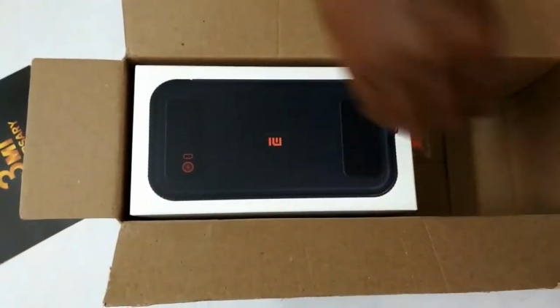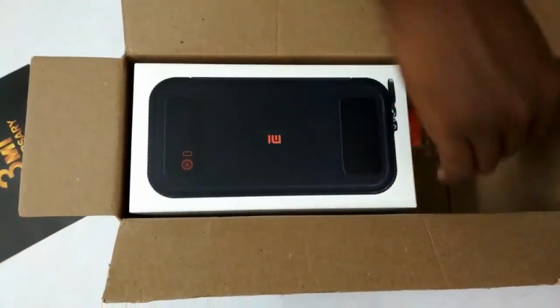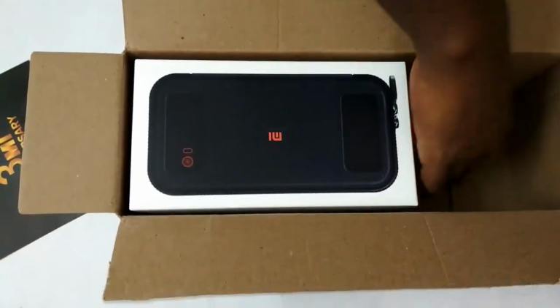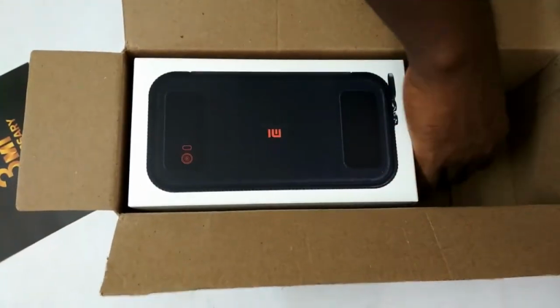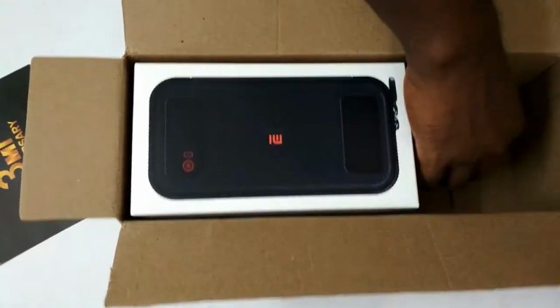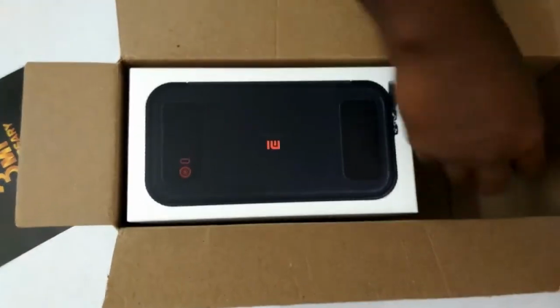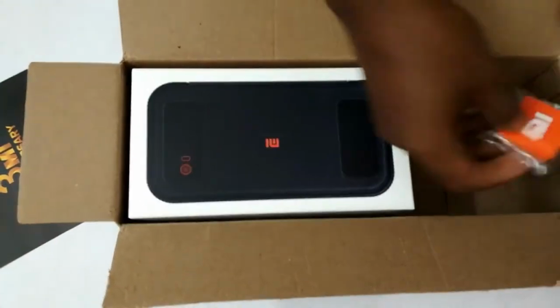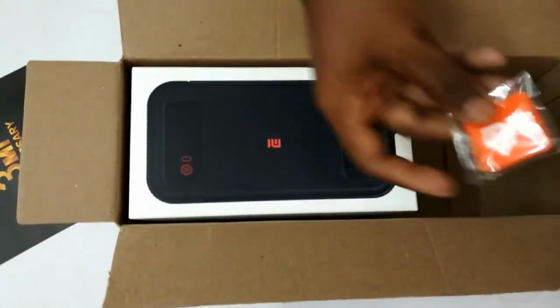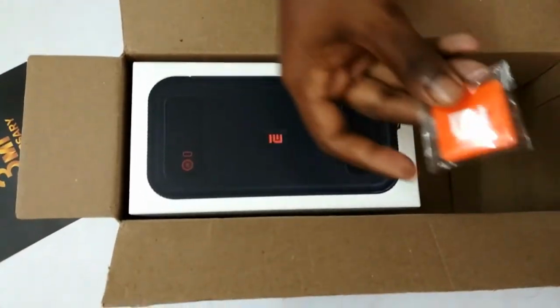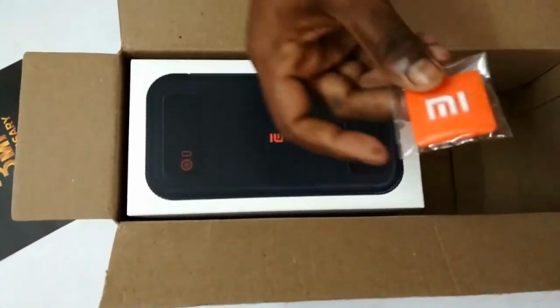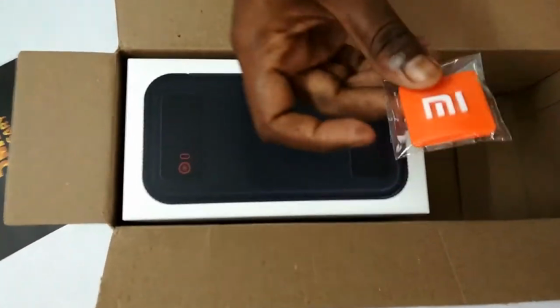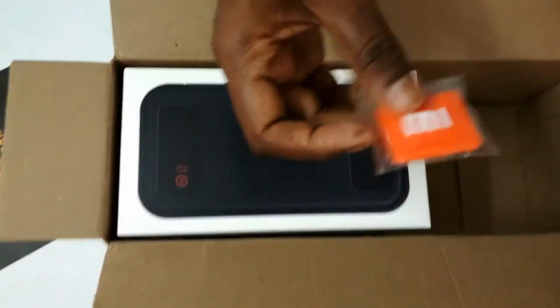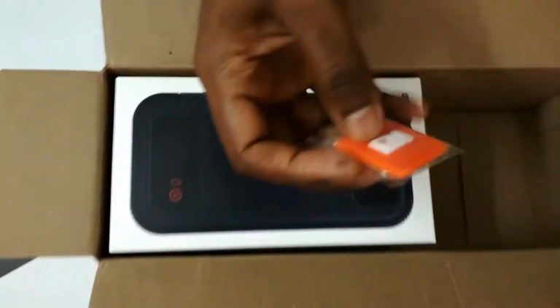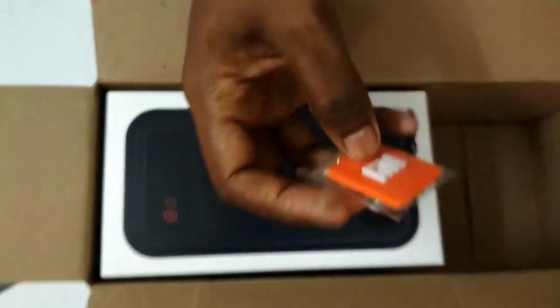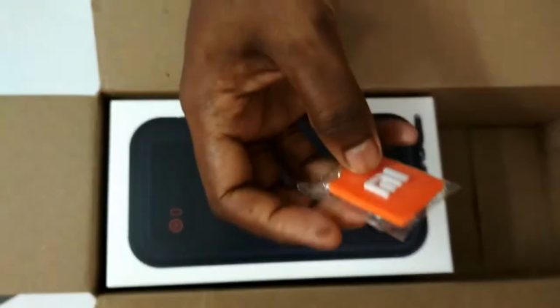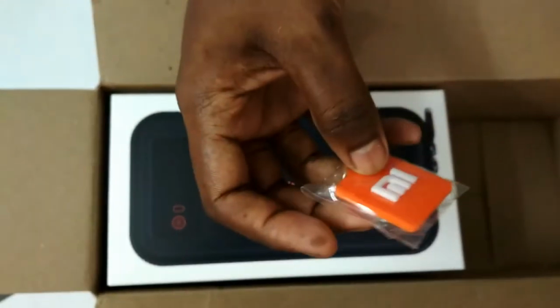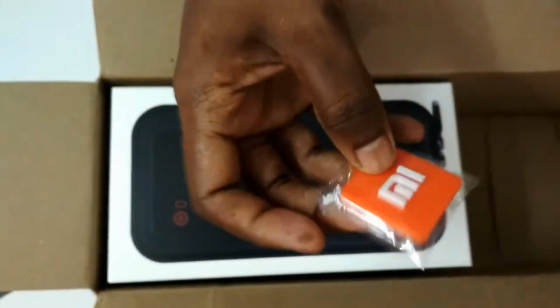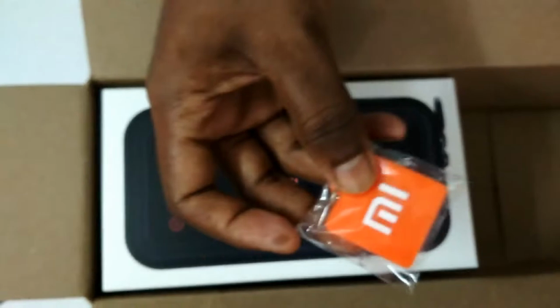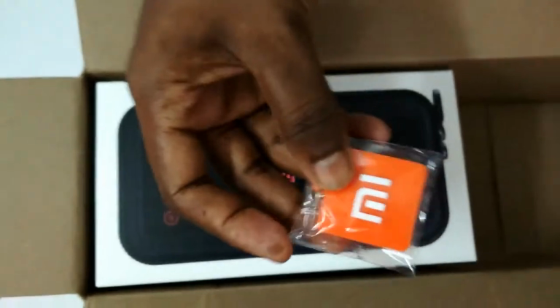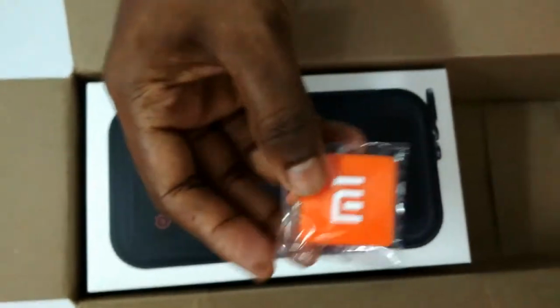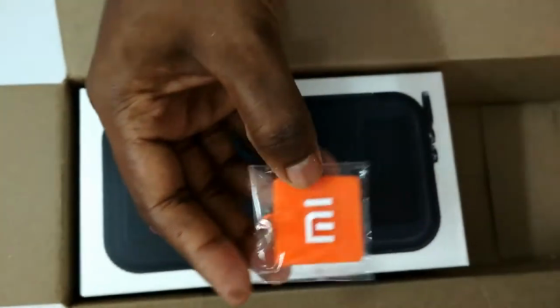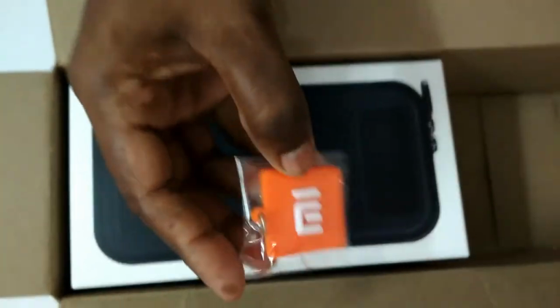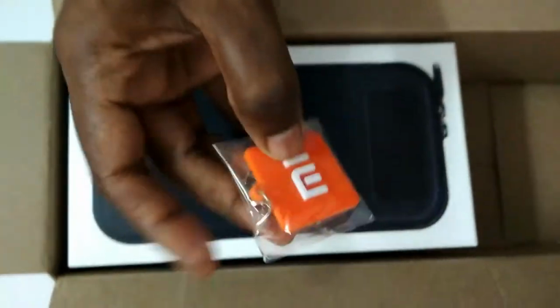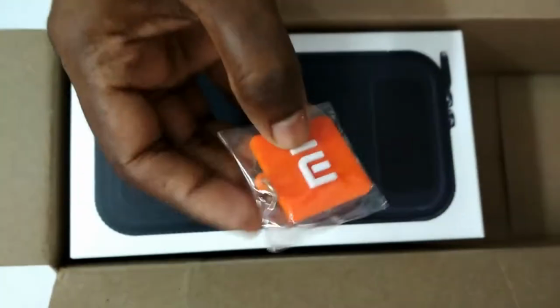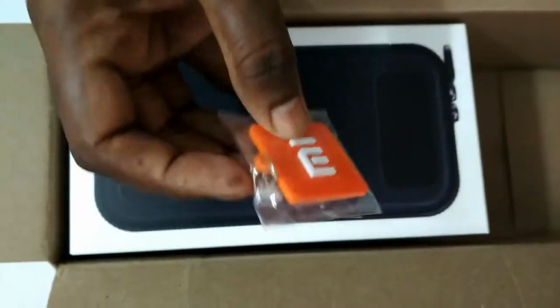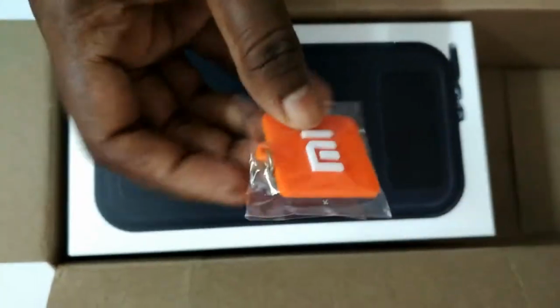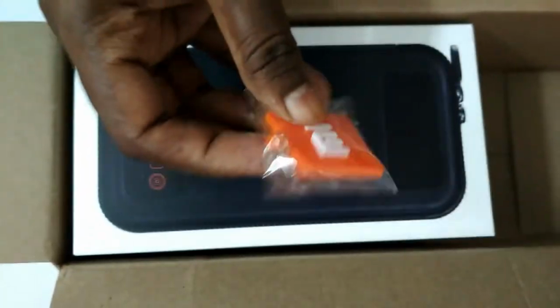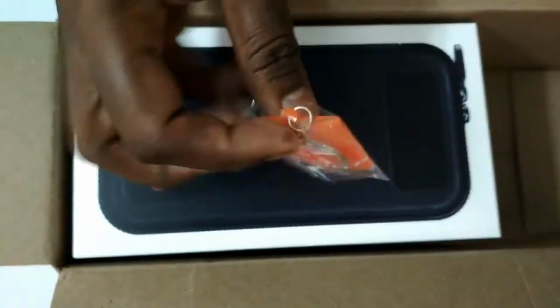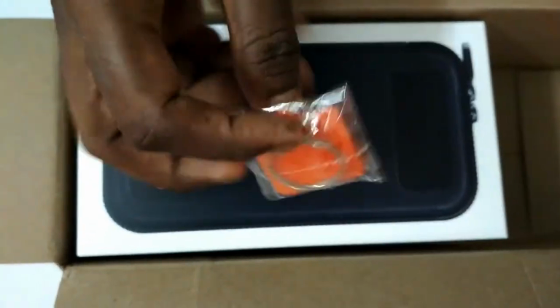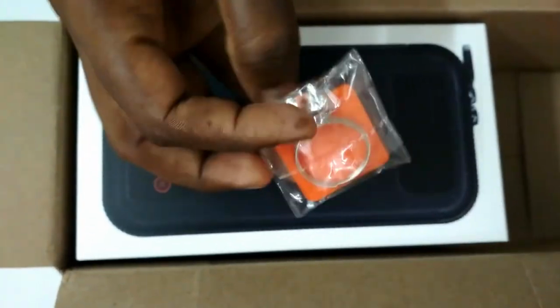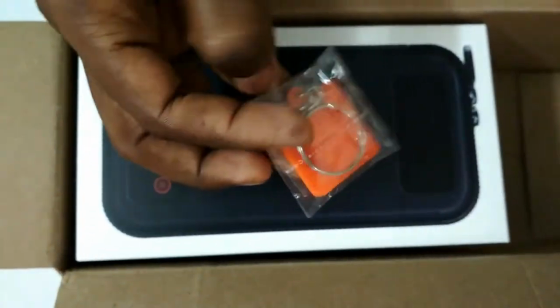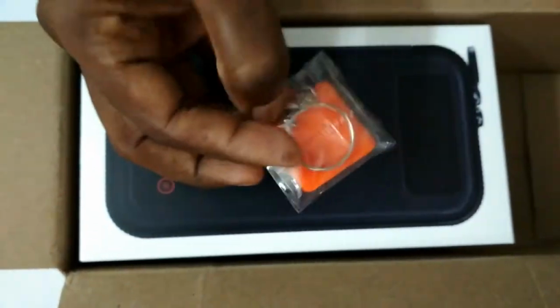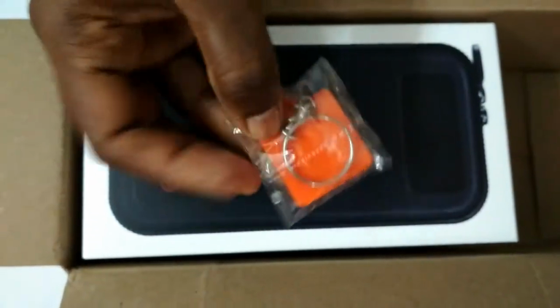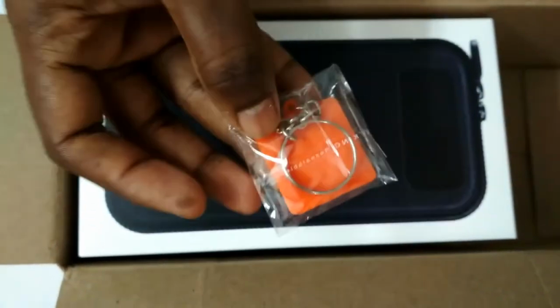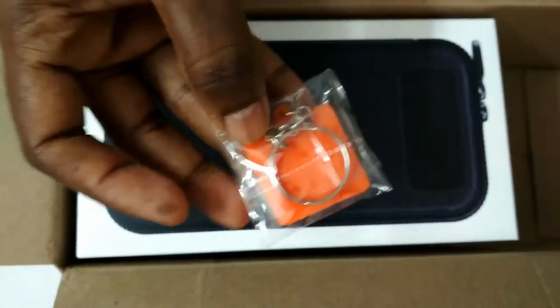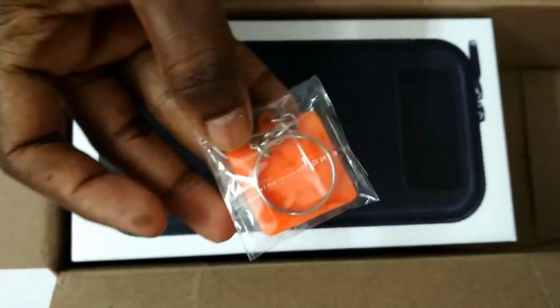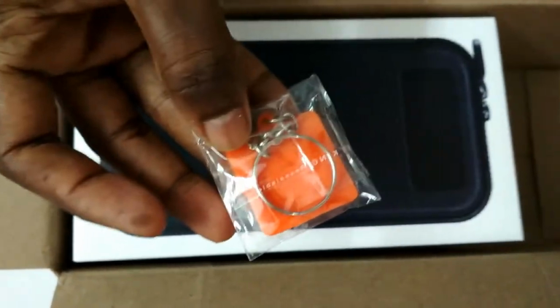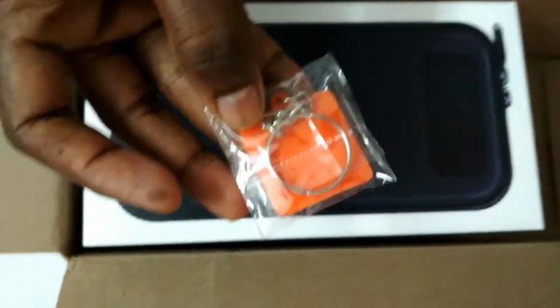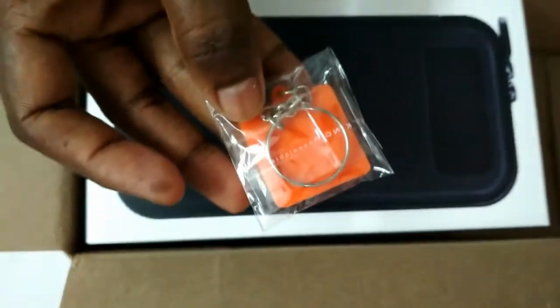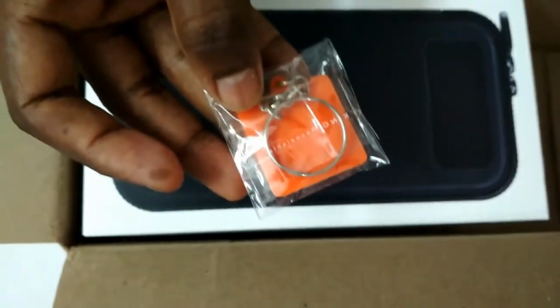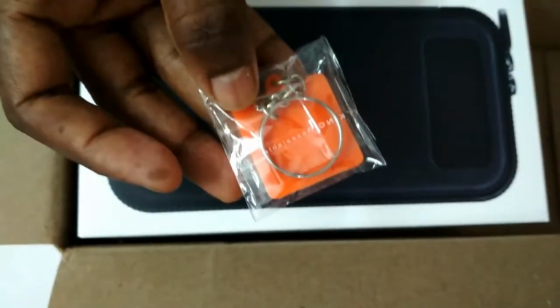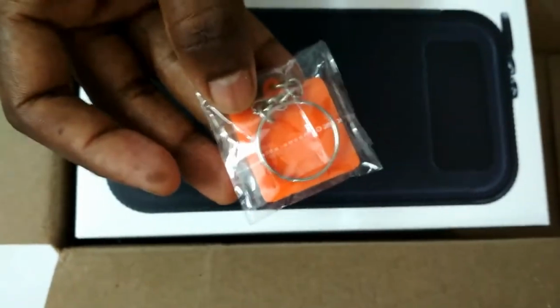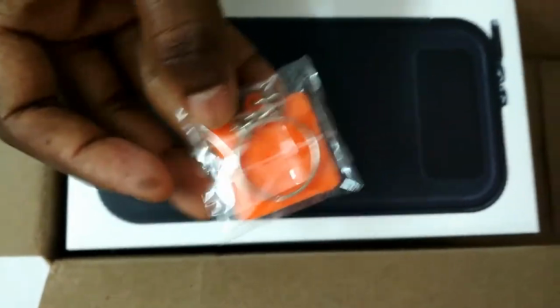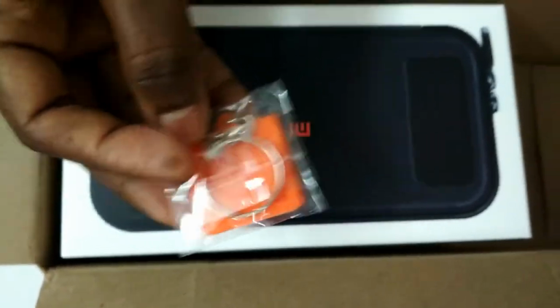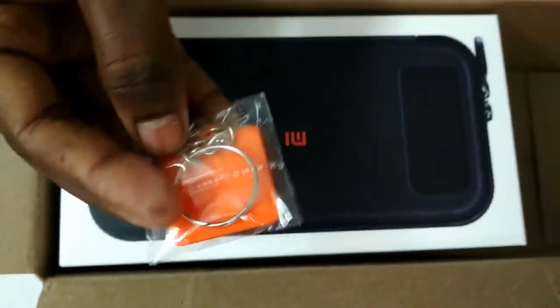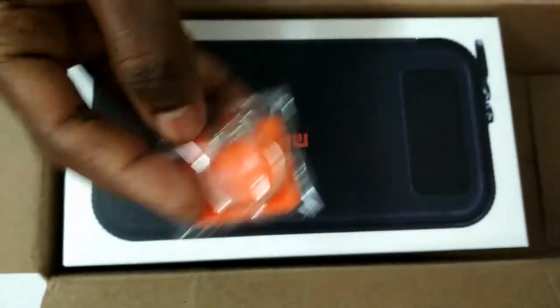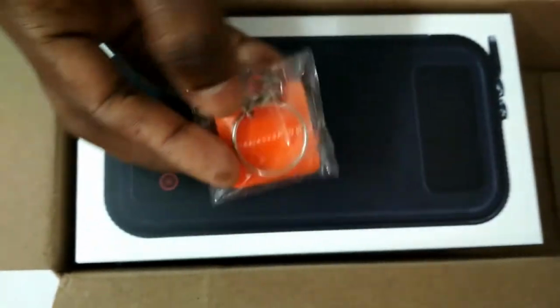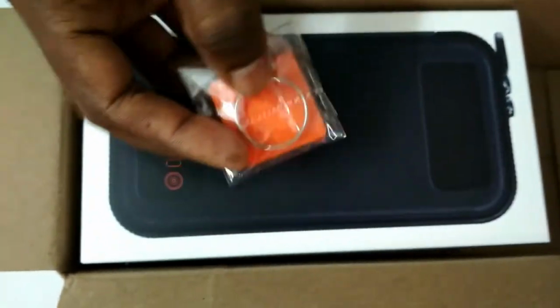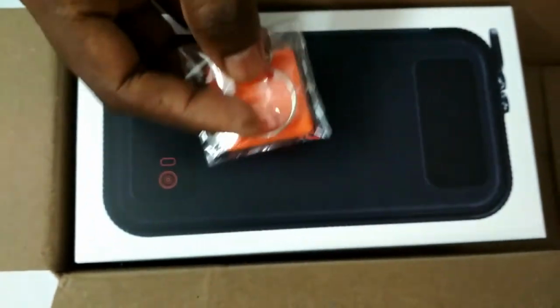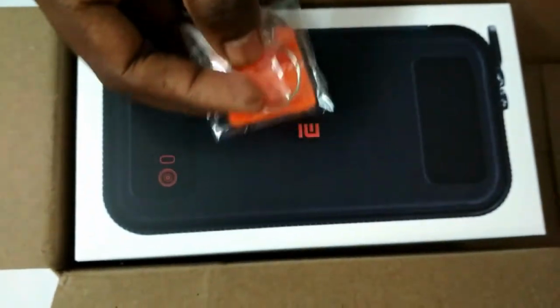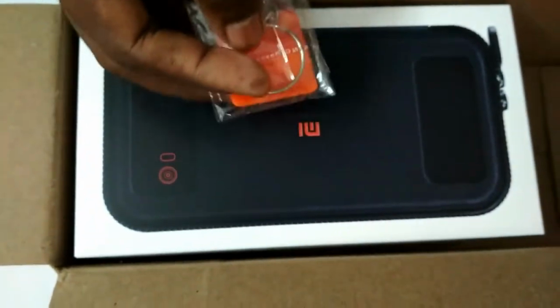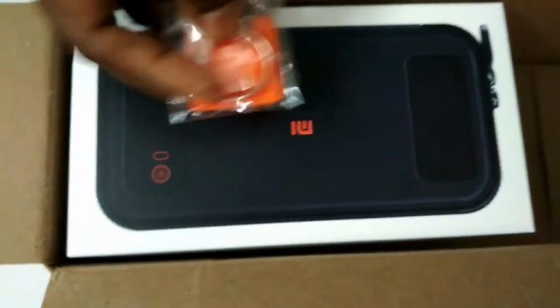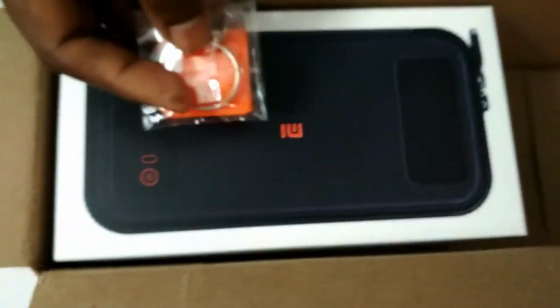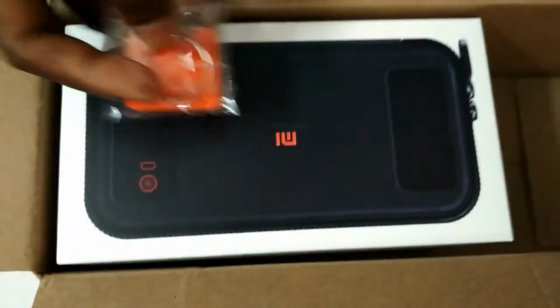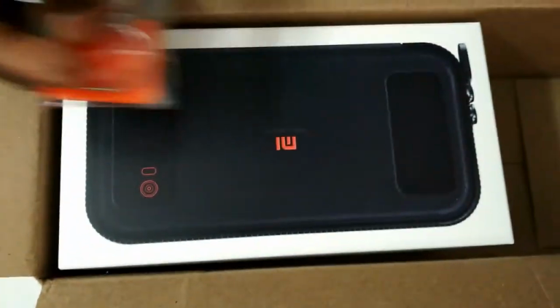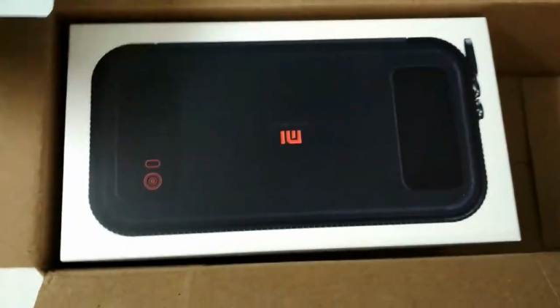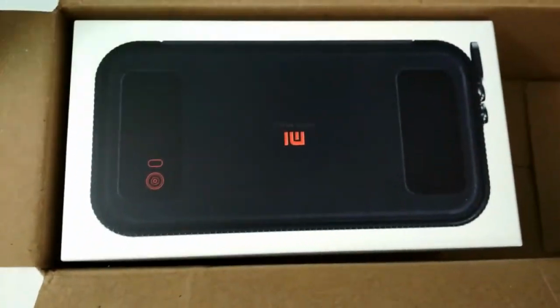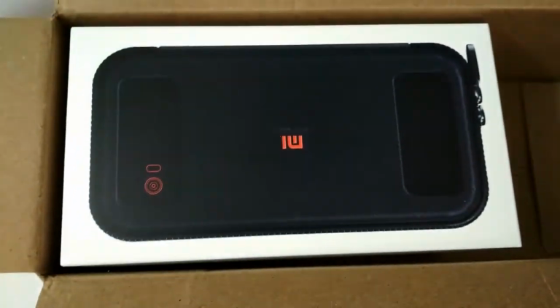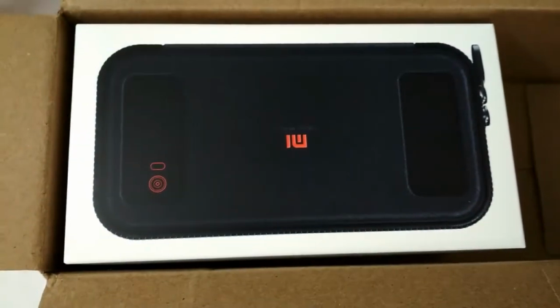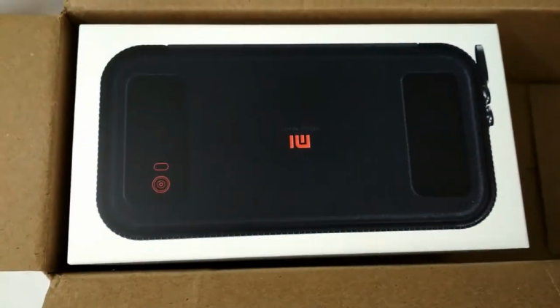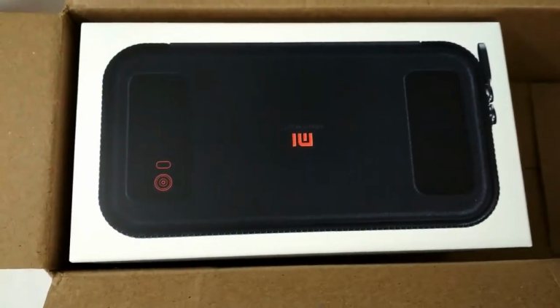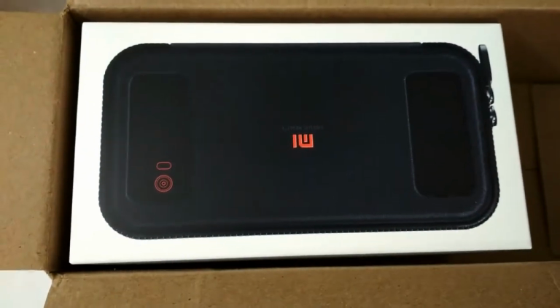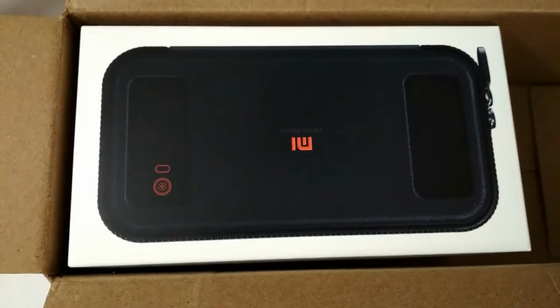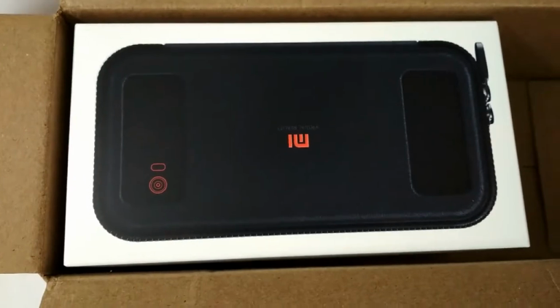They gave me a free keyring — there was actually no mention of it on the website, so thanks to them for this.